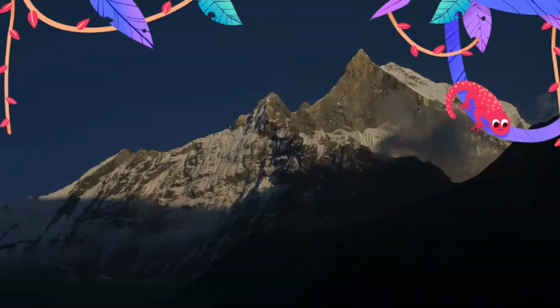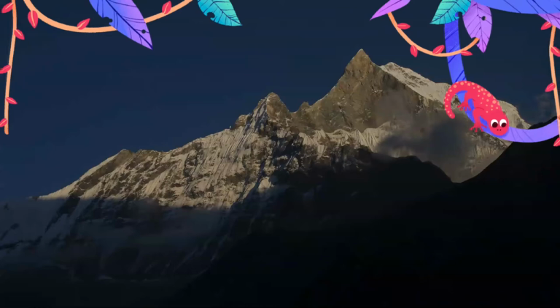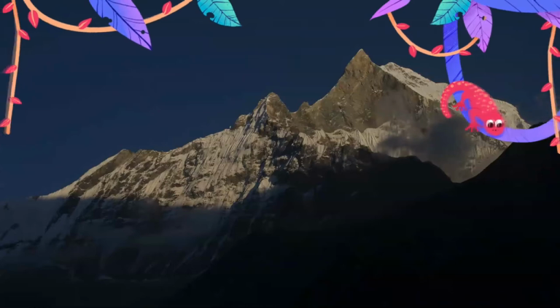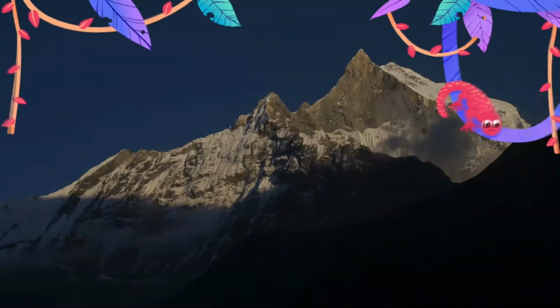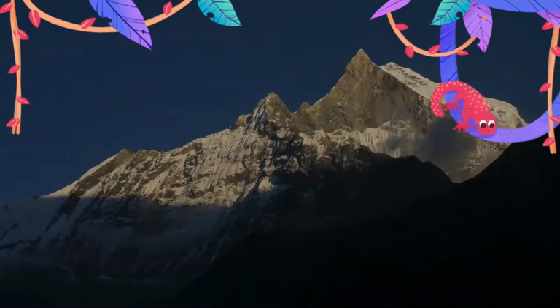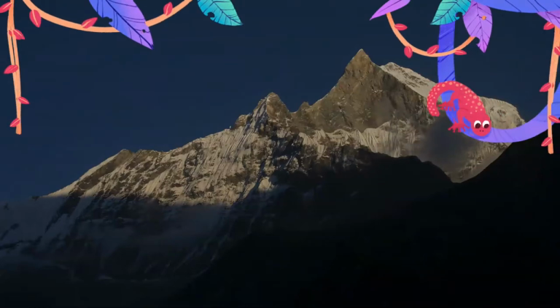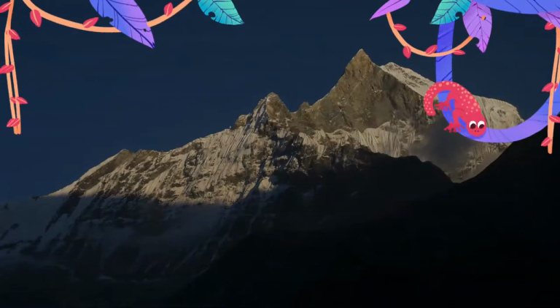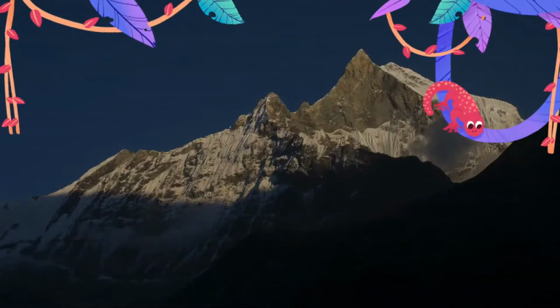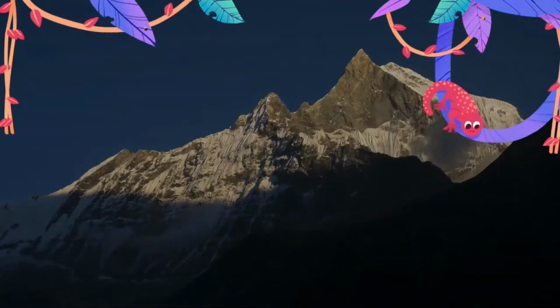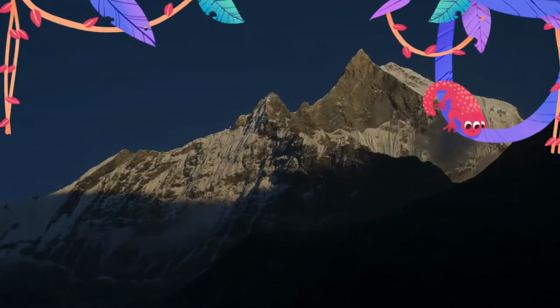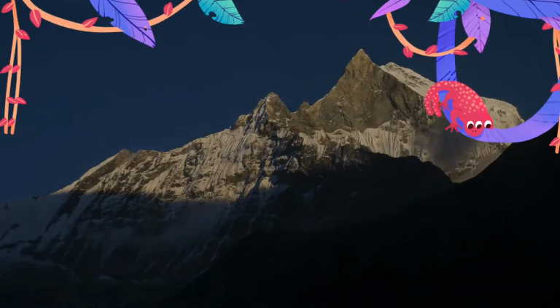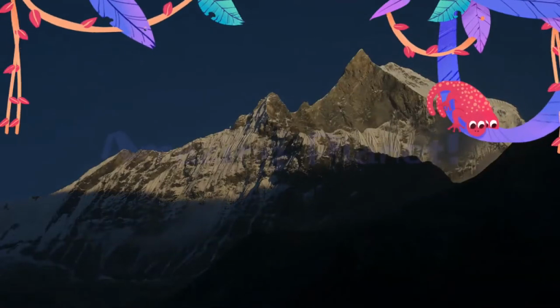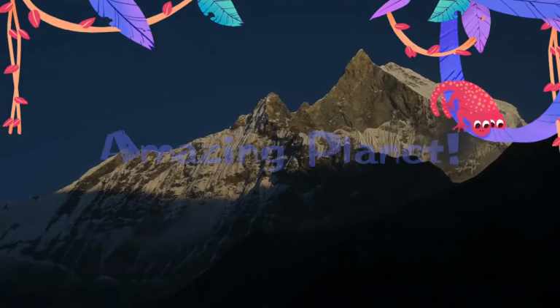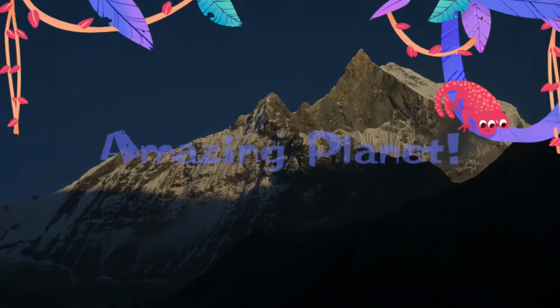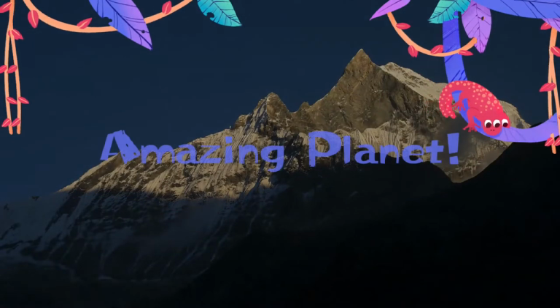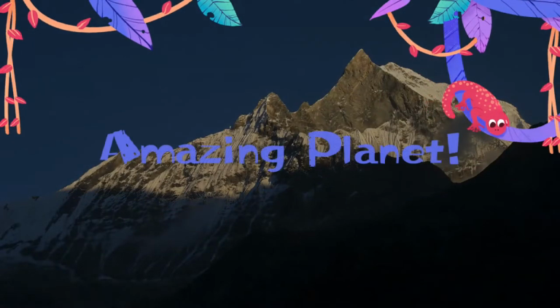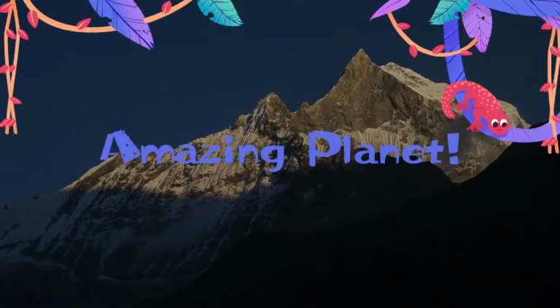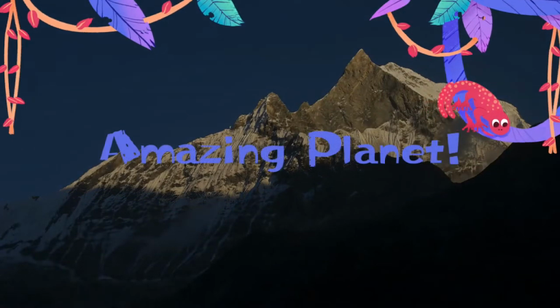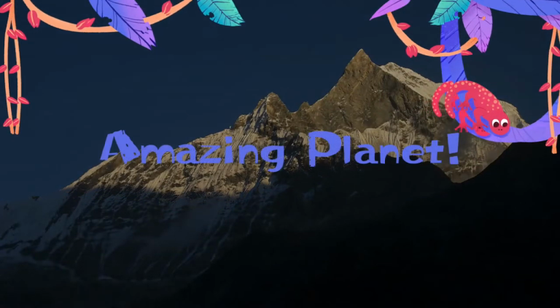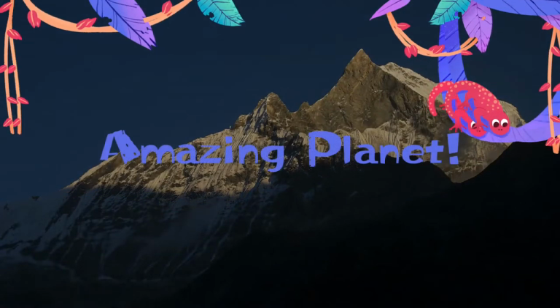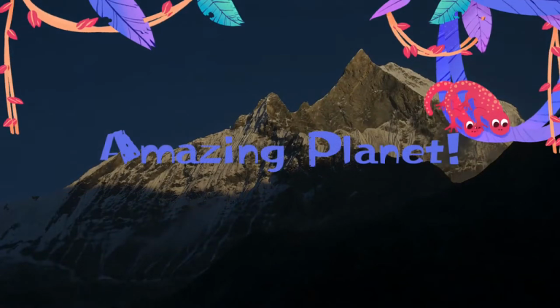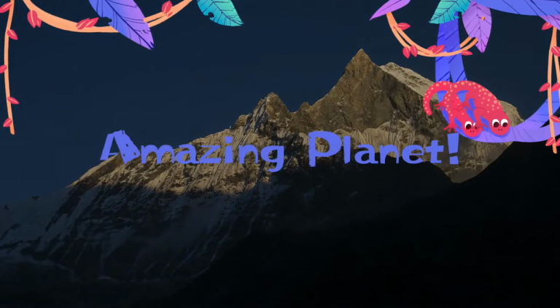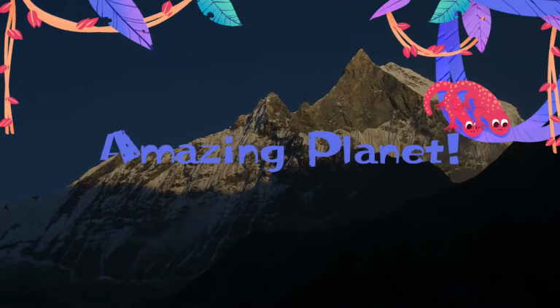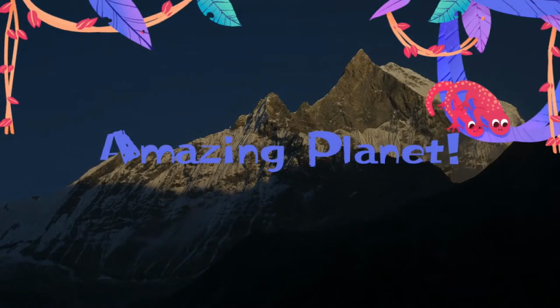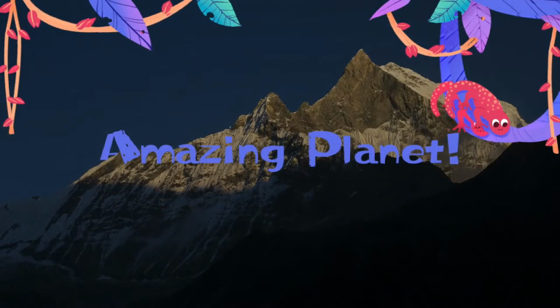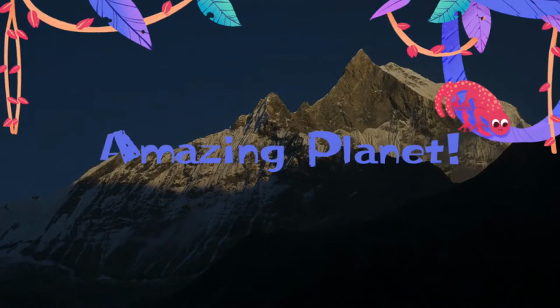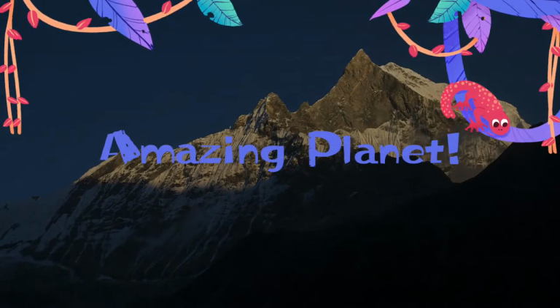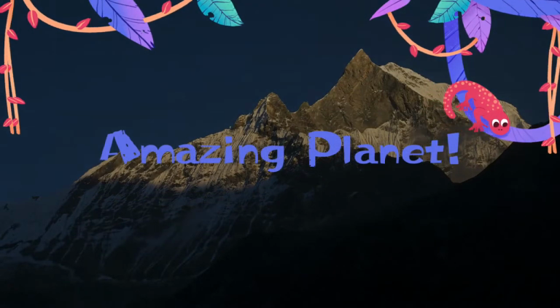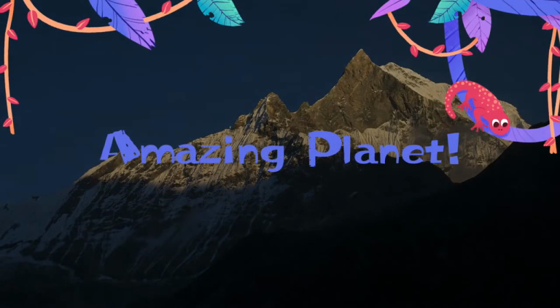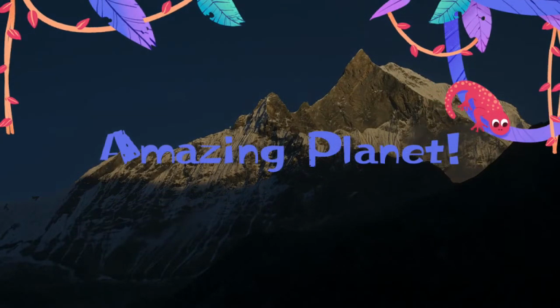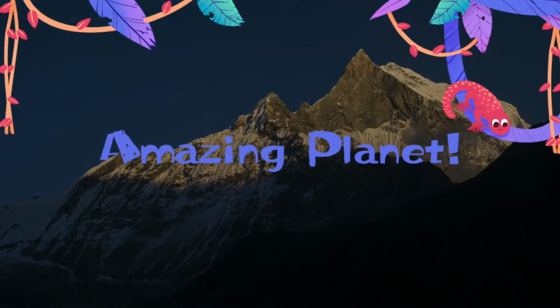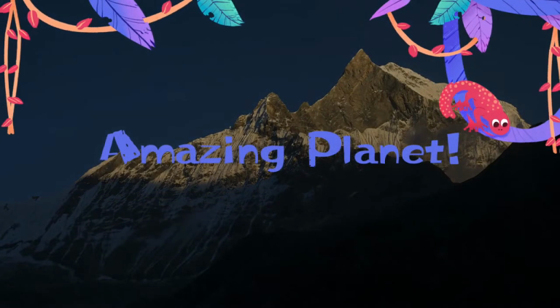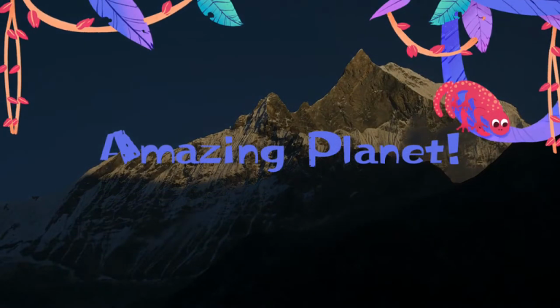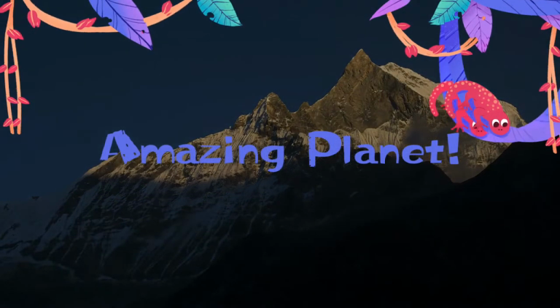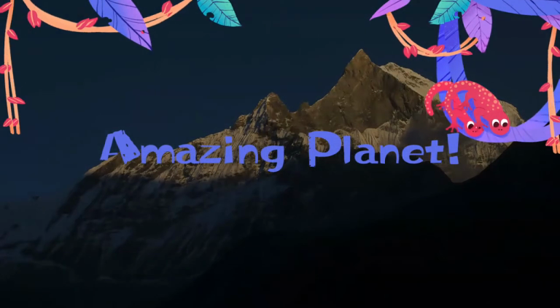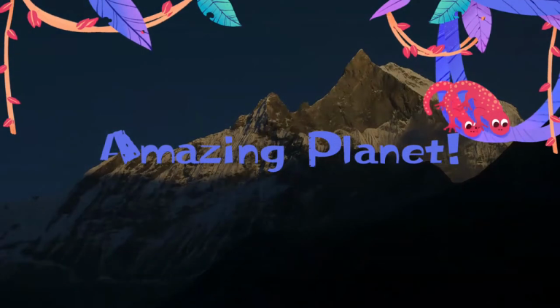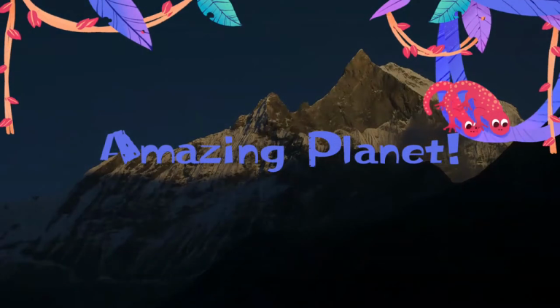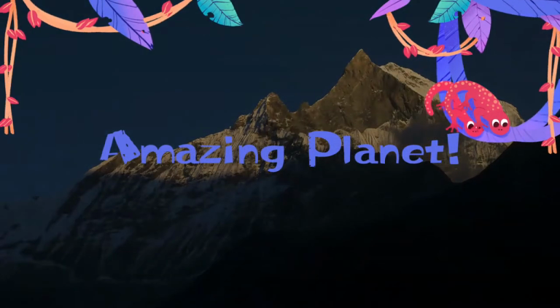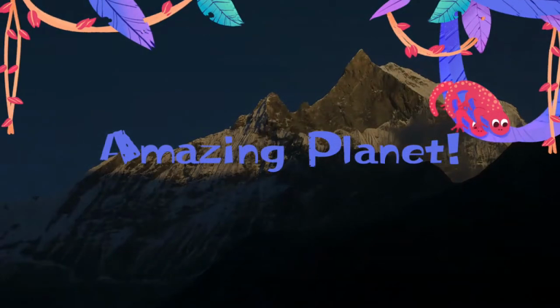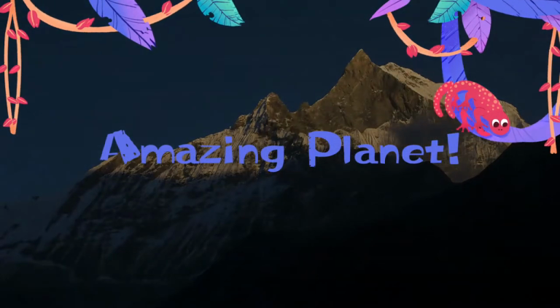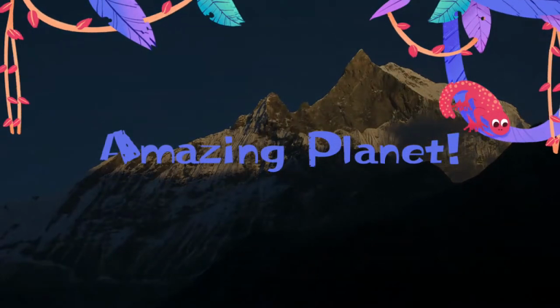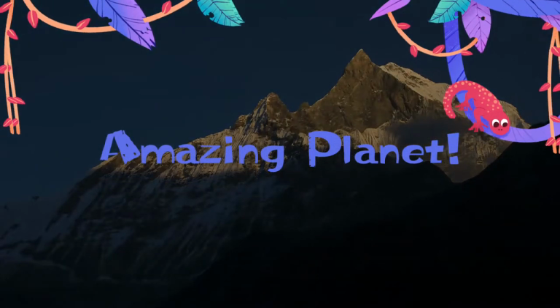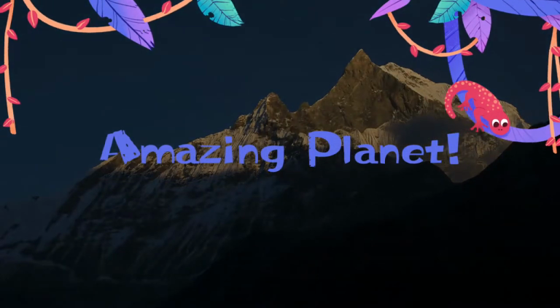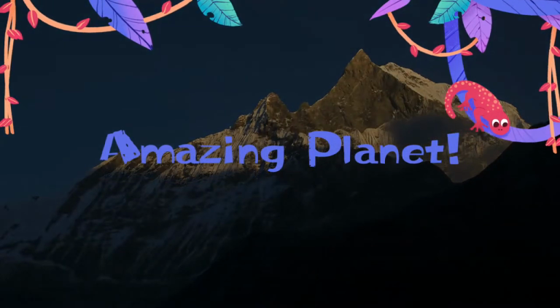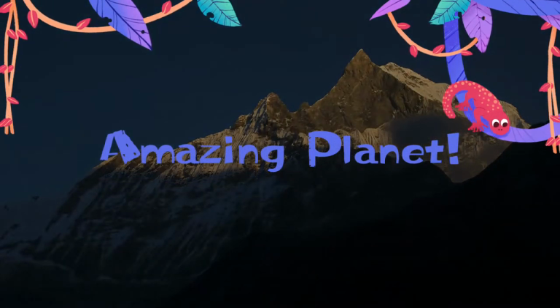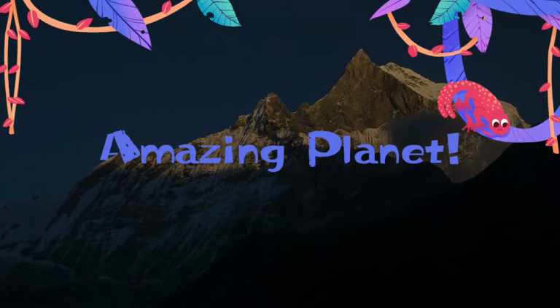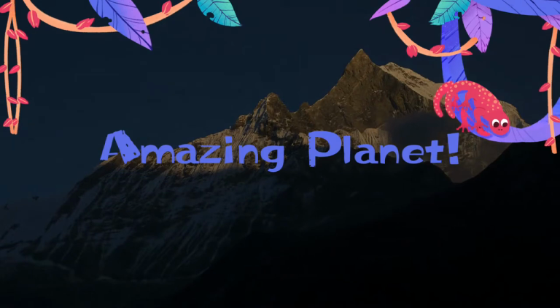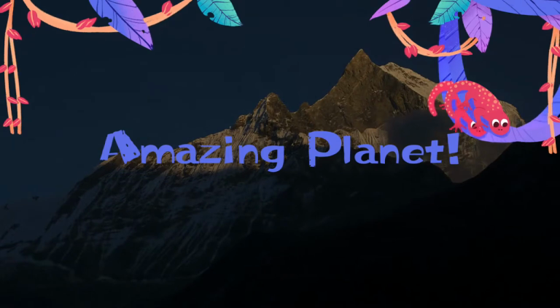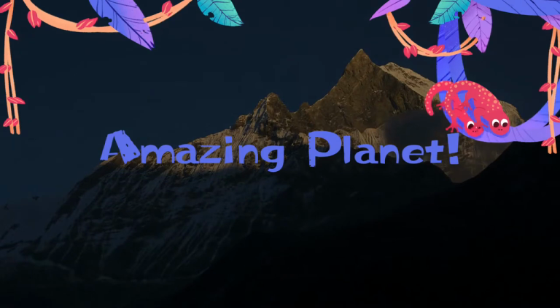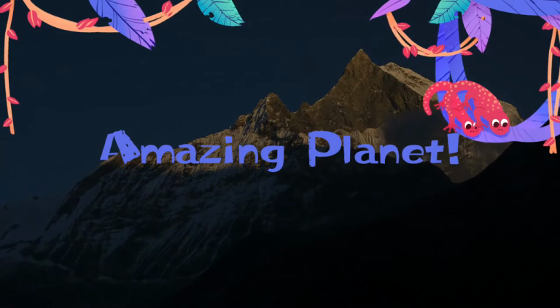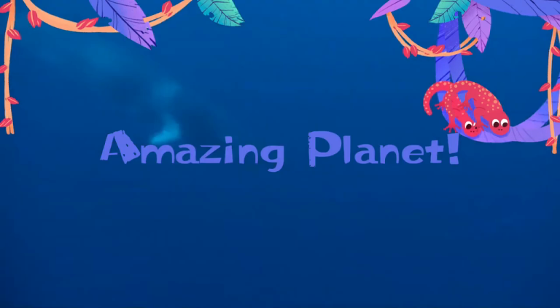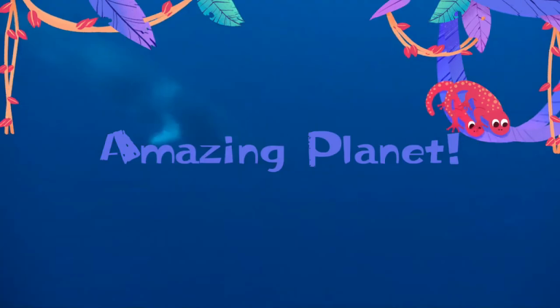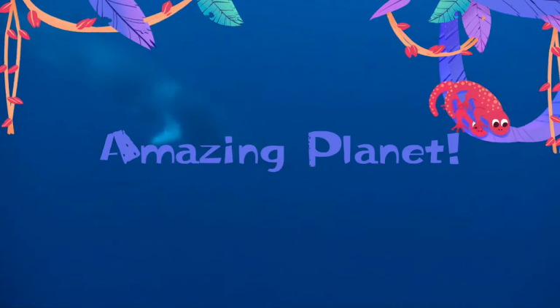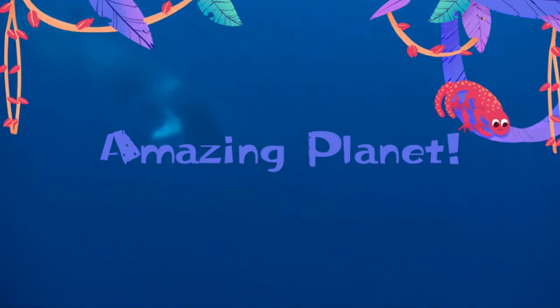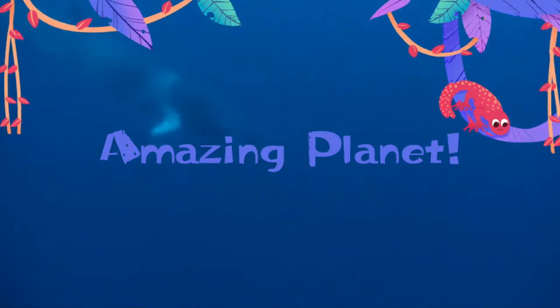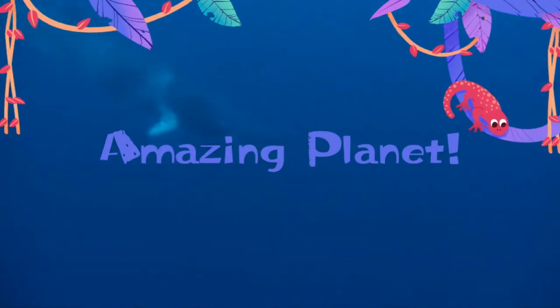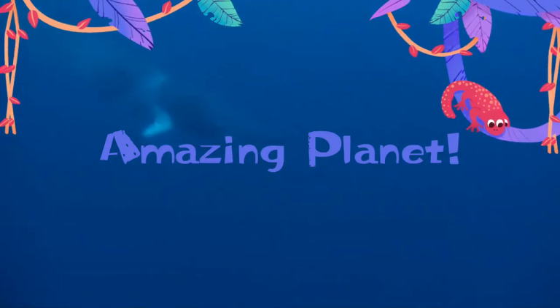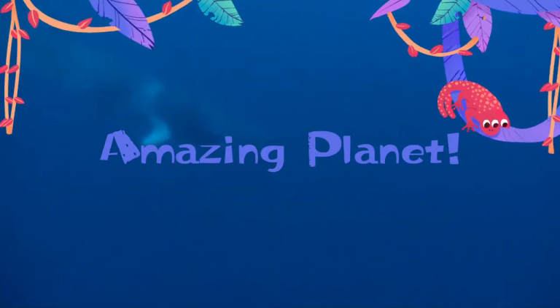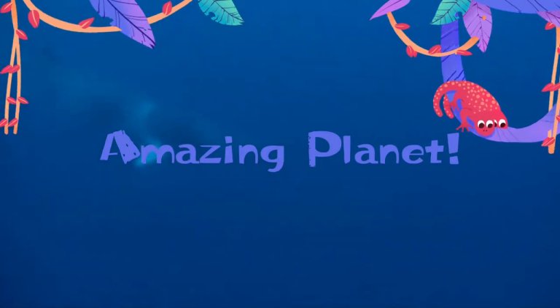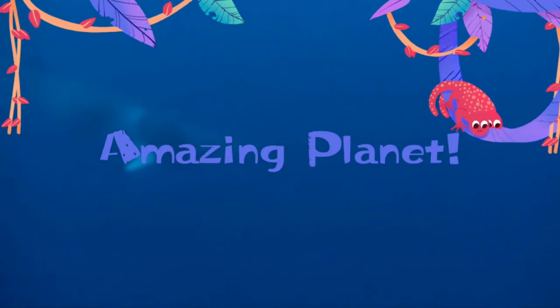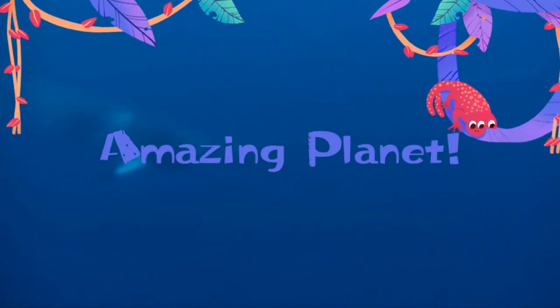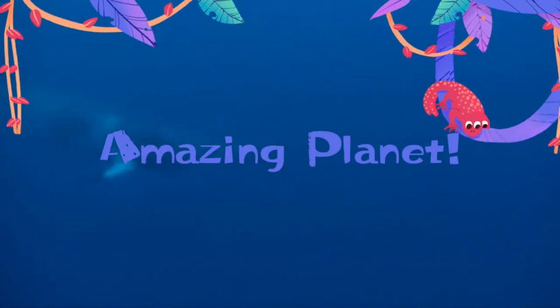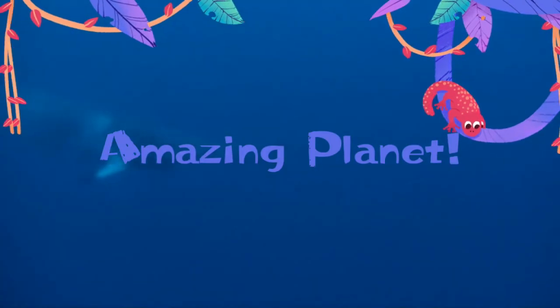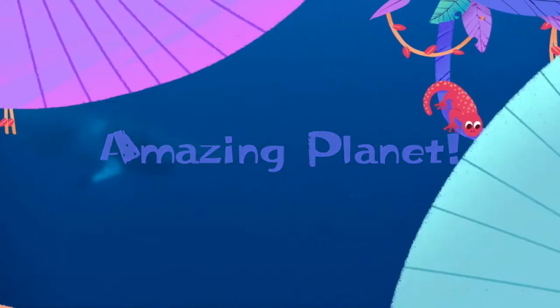Welcome to Animal World. I am excited to see you here, and will be happy if you can spend a moment to subscribe.